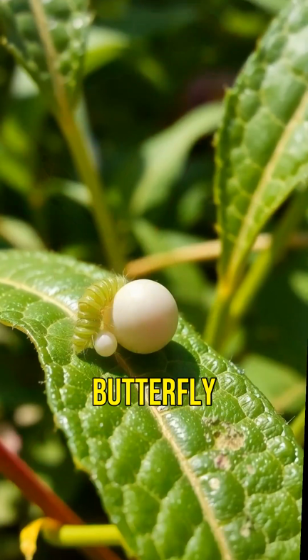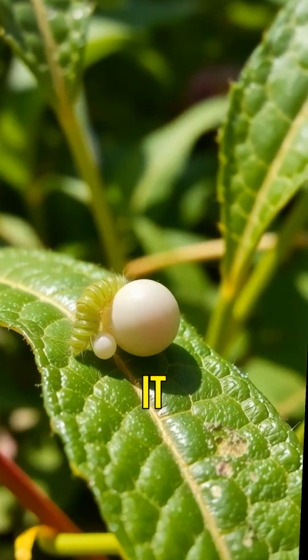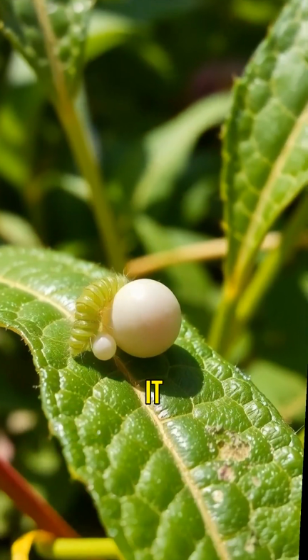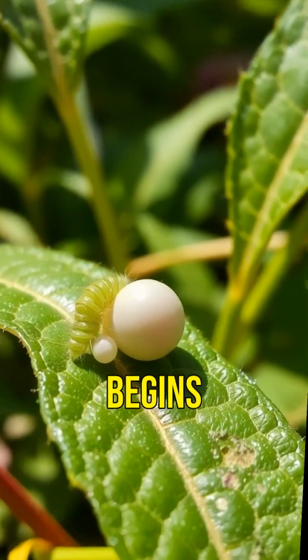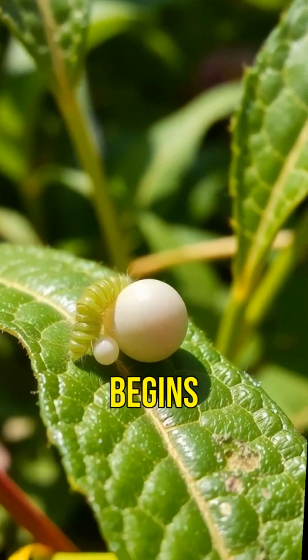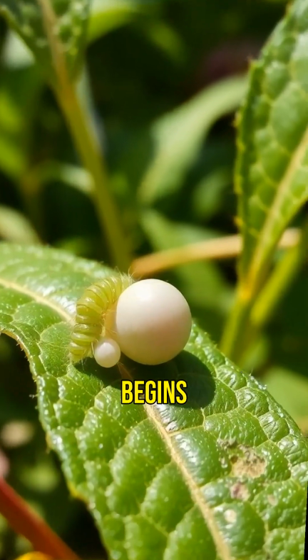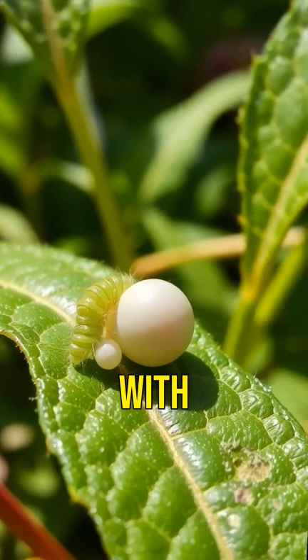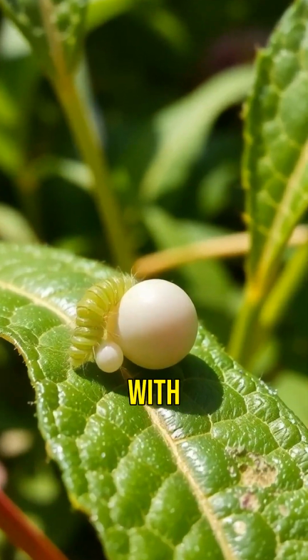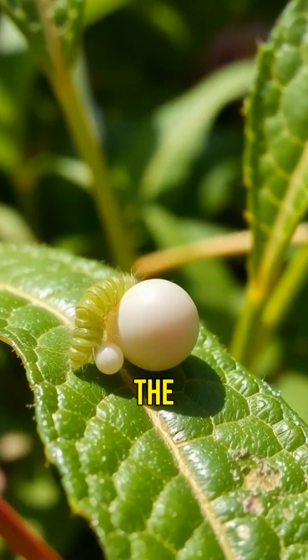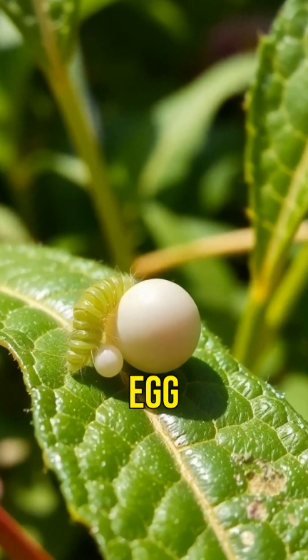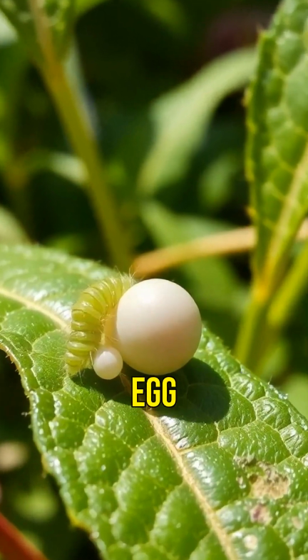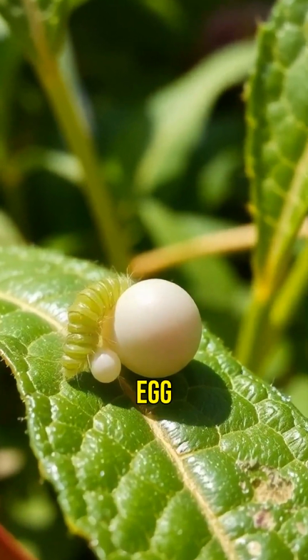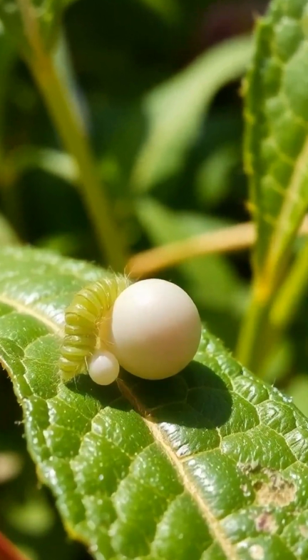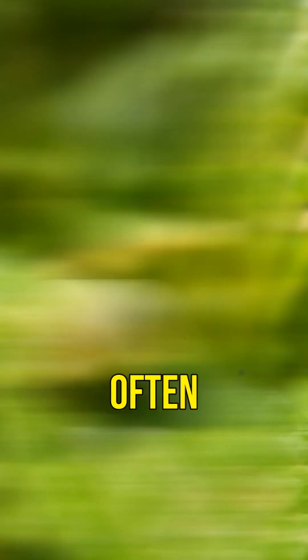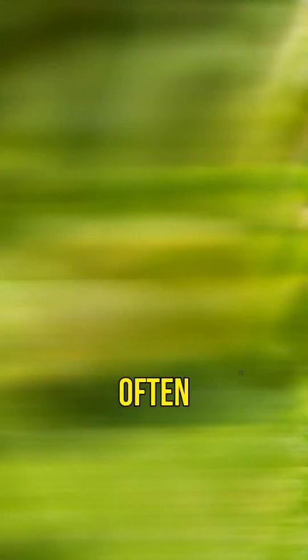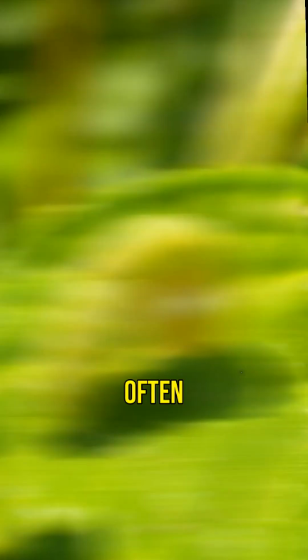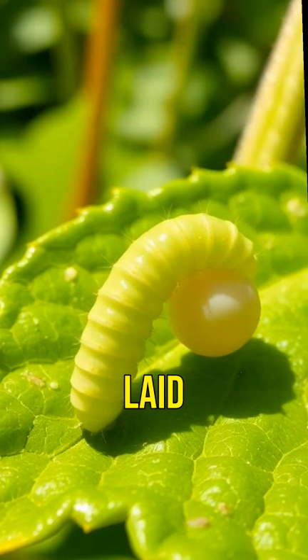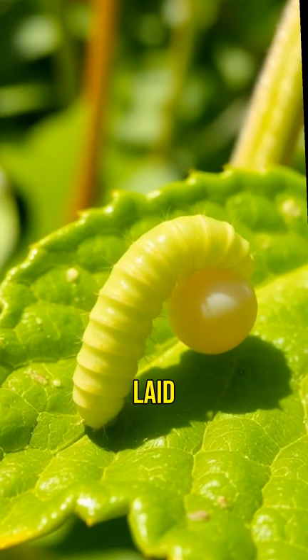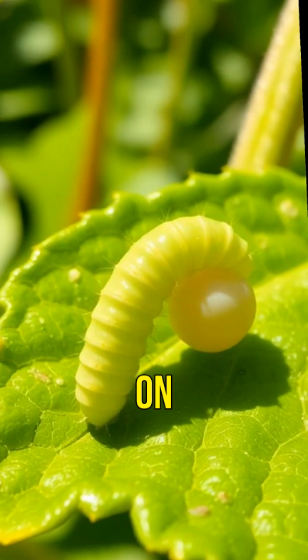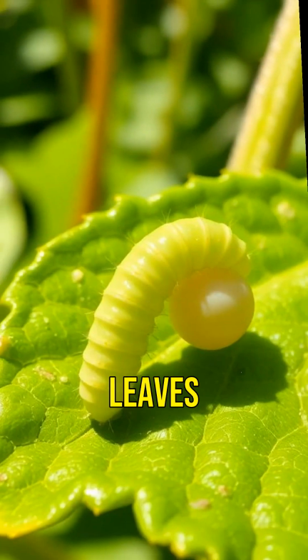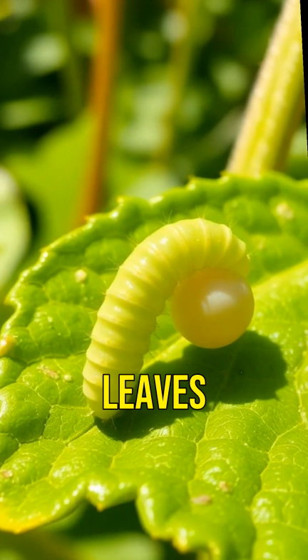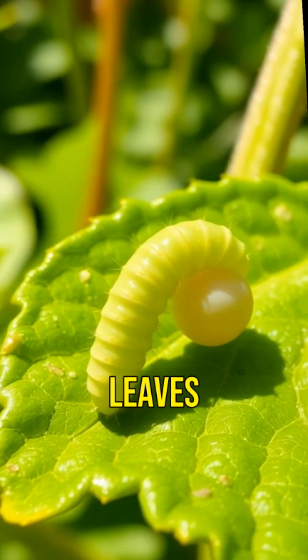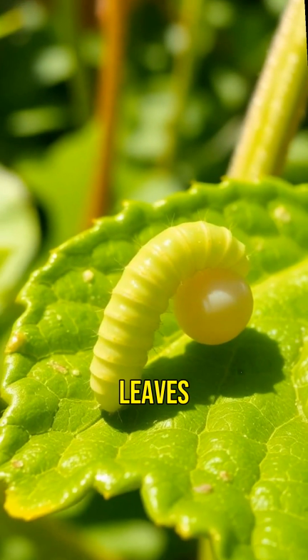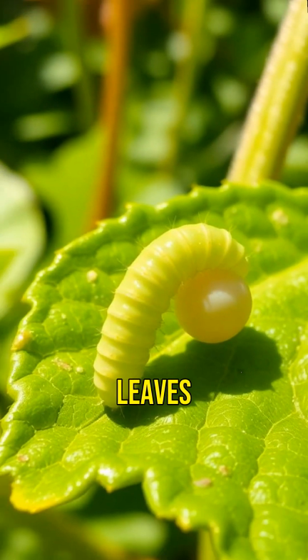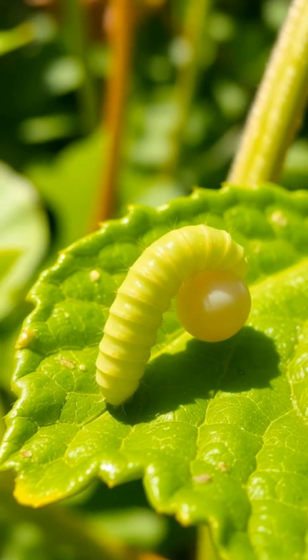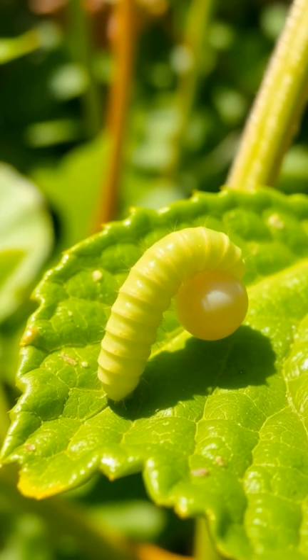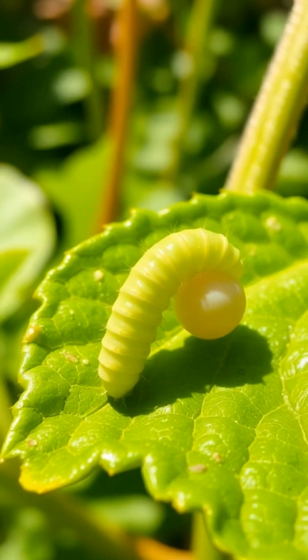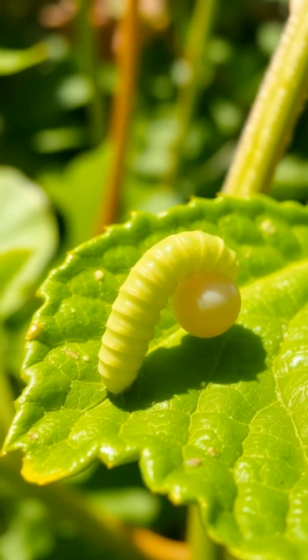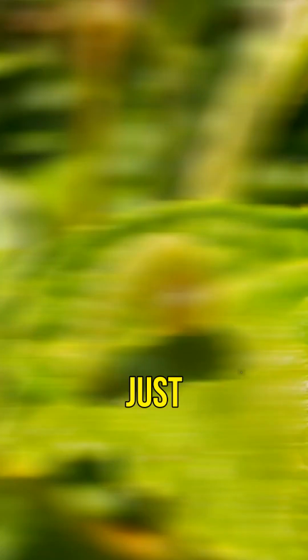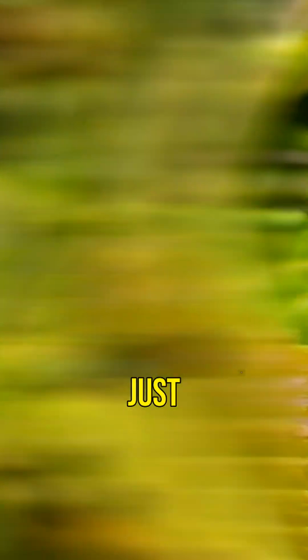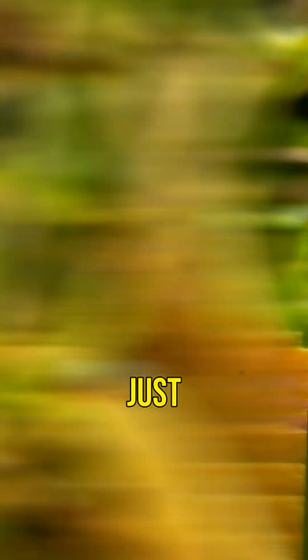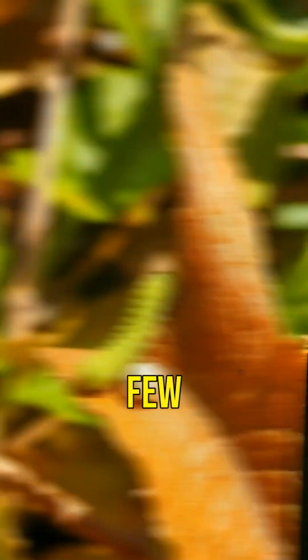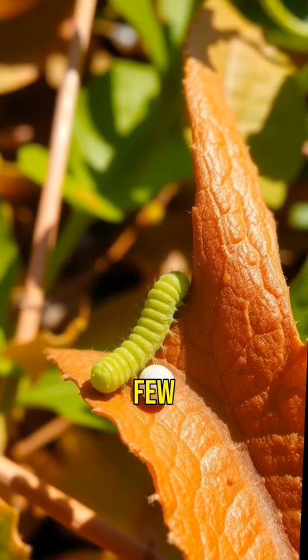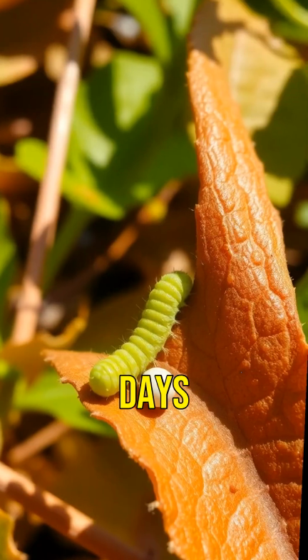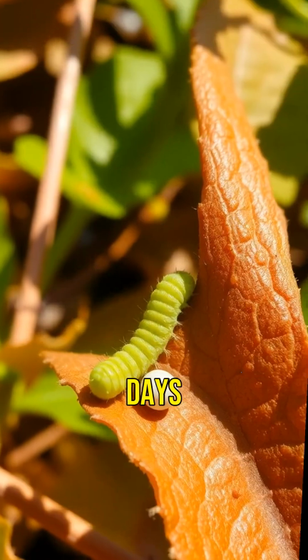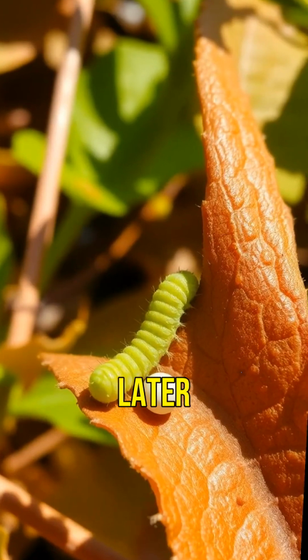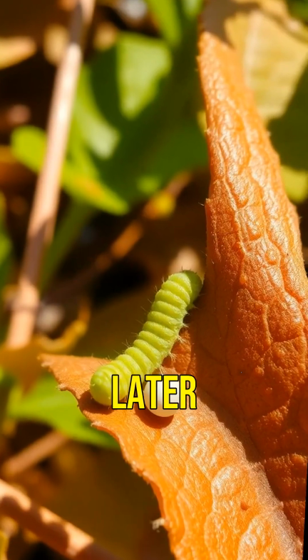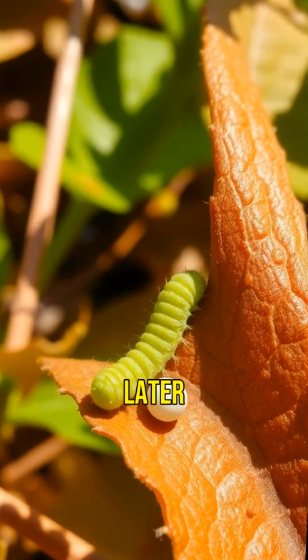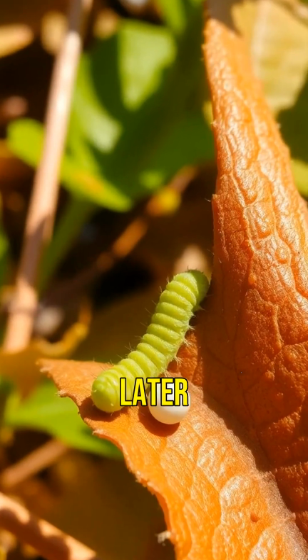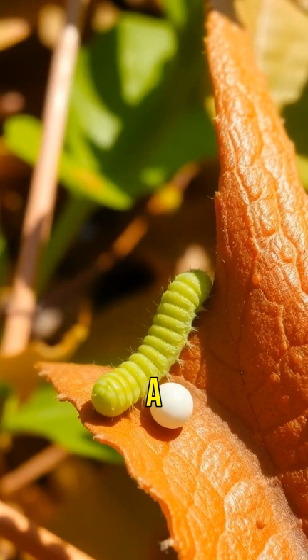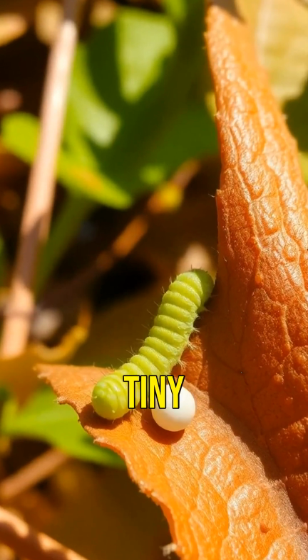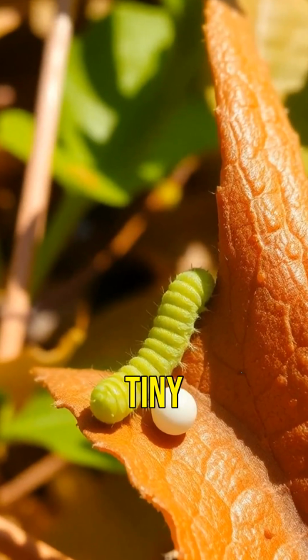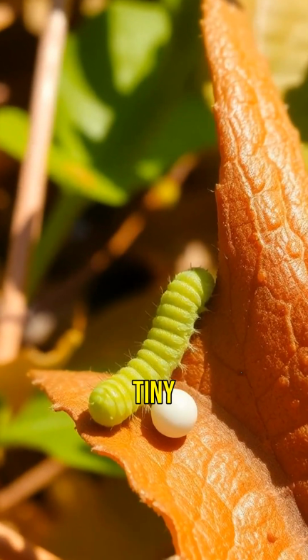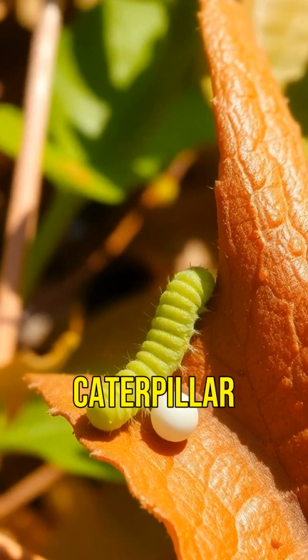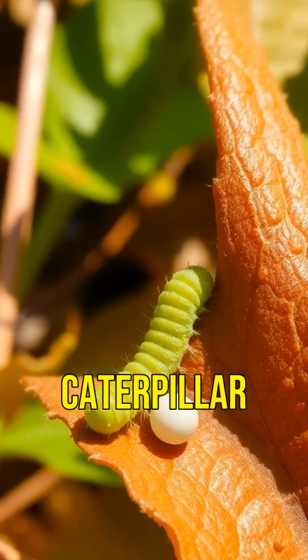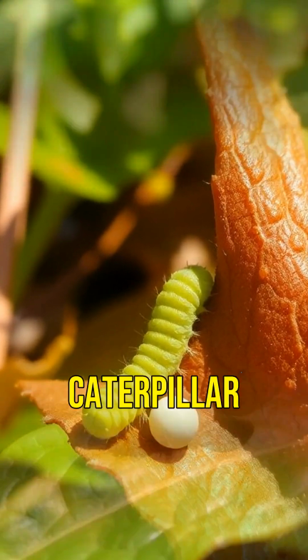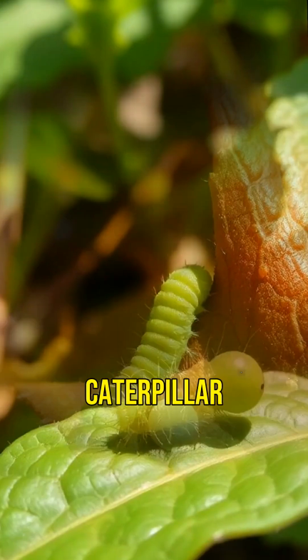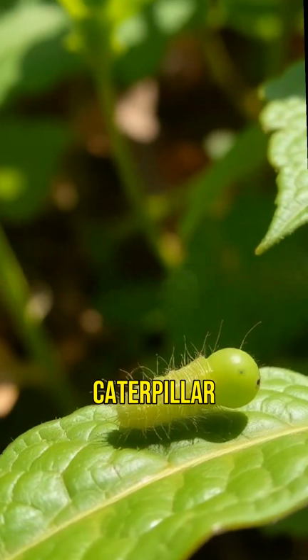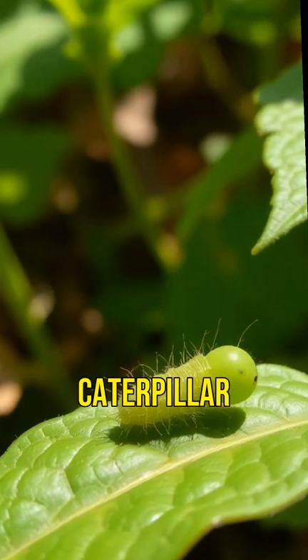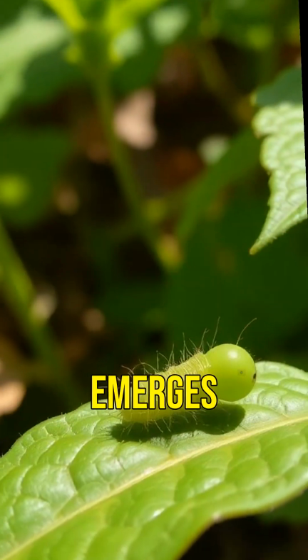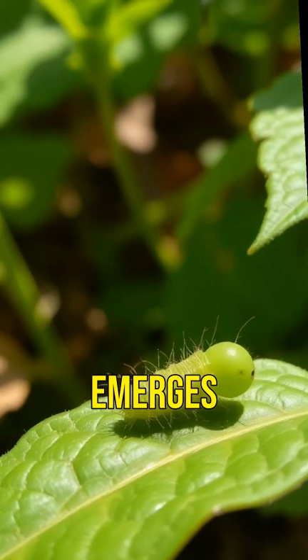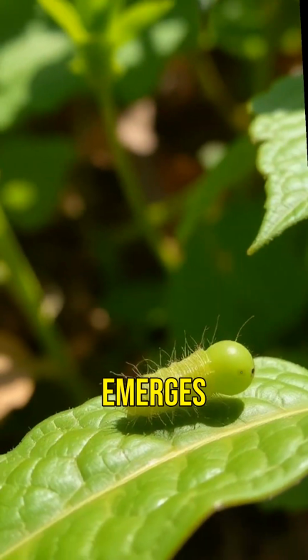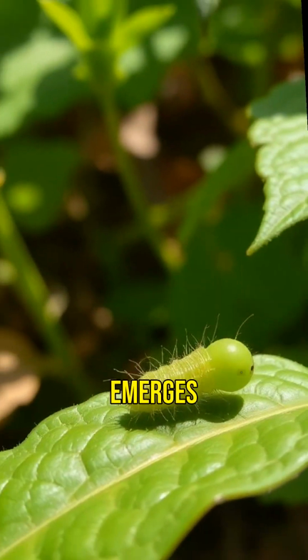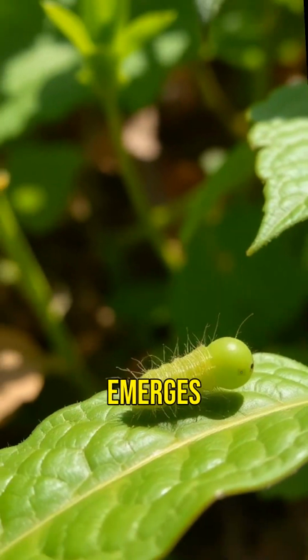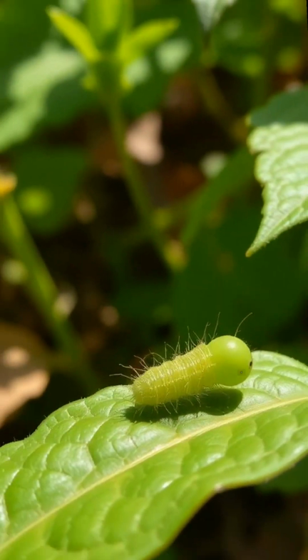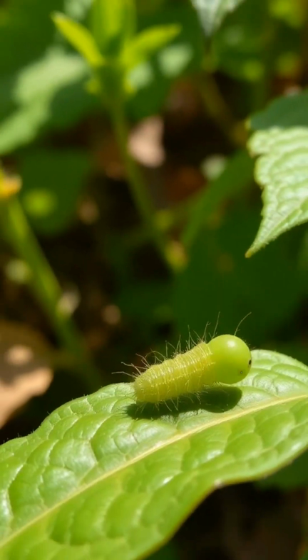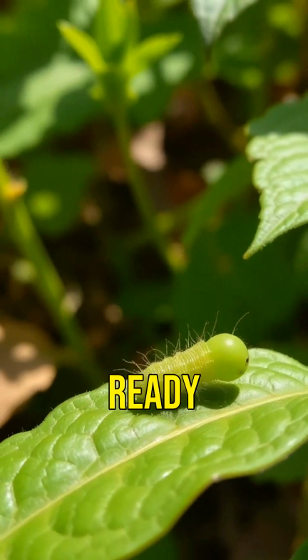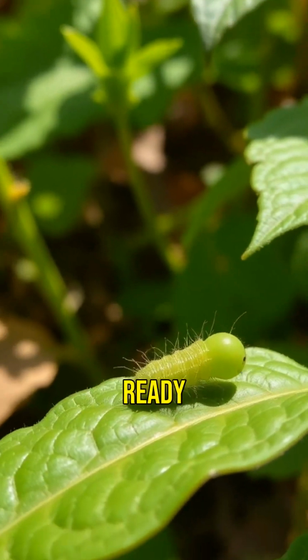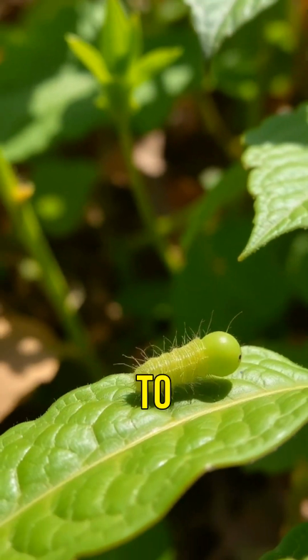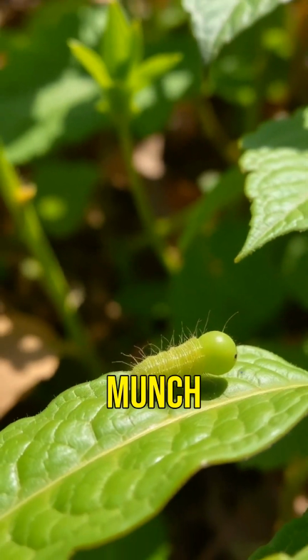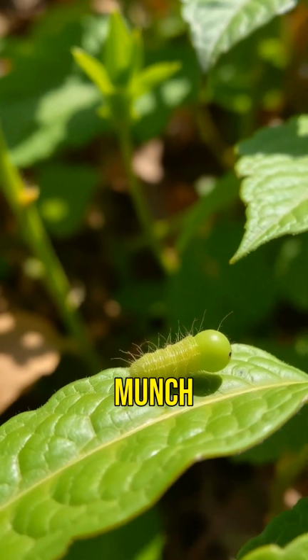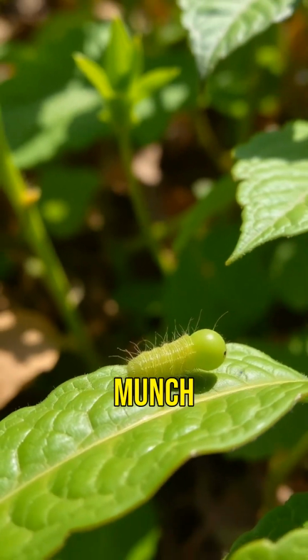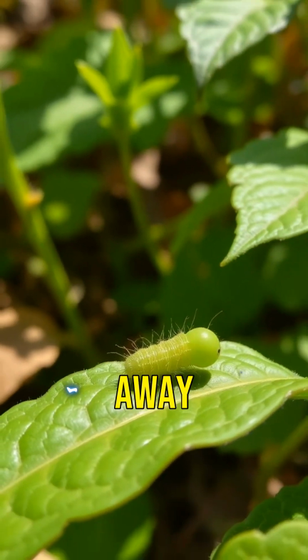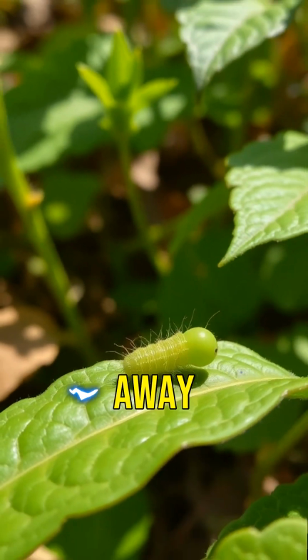It begins with the egg, often laid on leaves. Just a few days later, a tiny caterpillar emerges, ready to munch away.